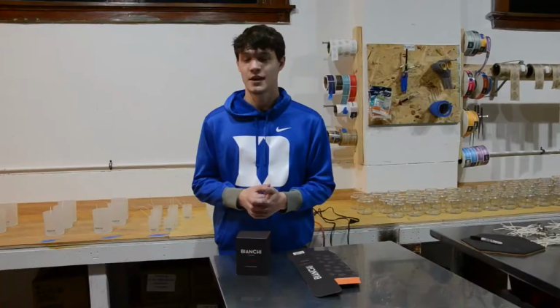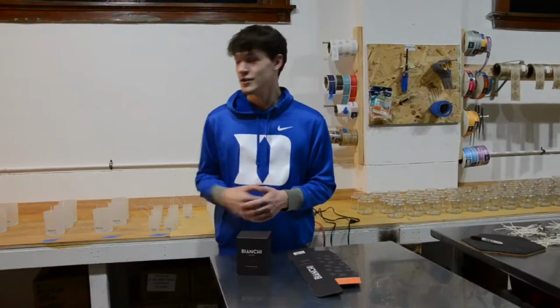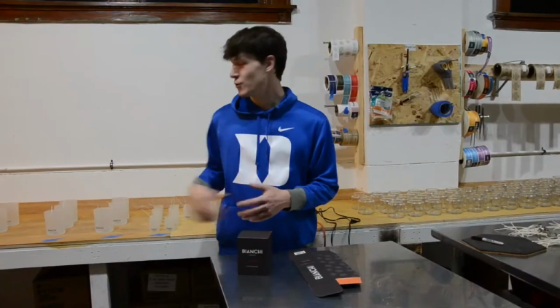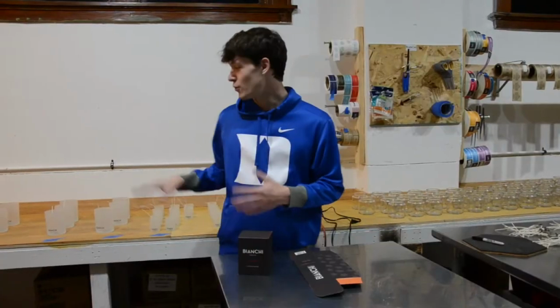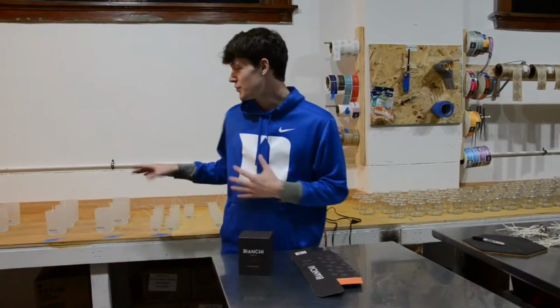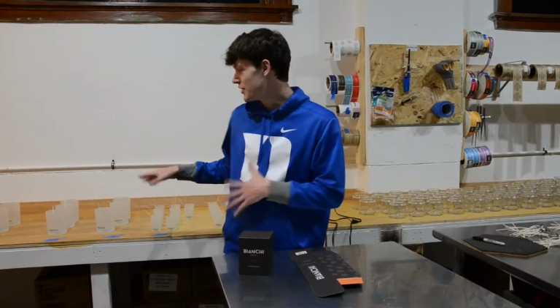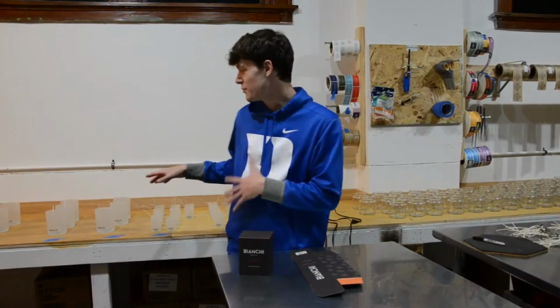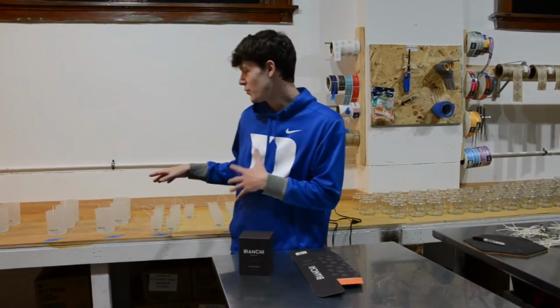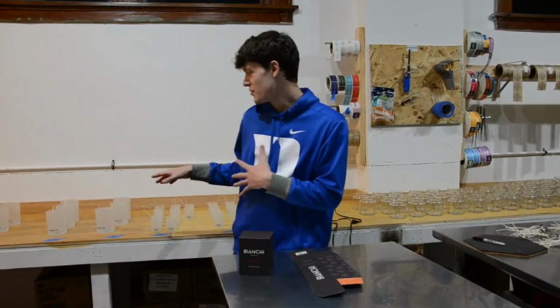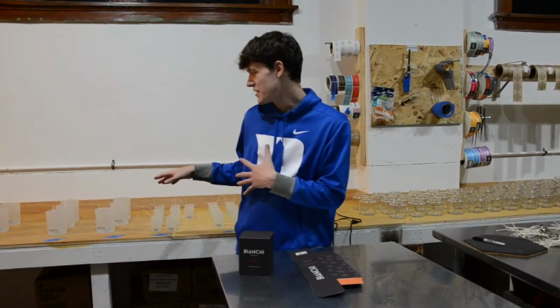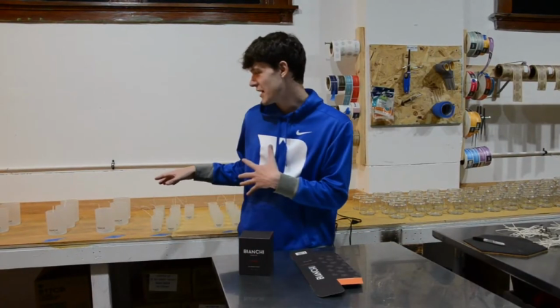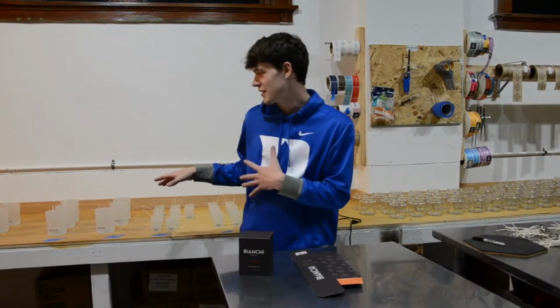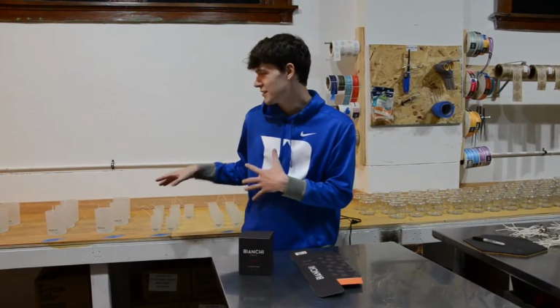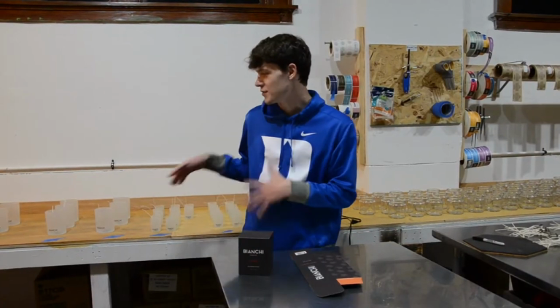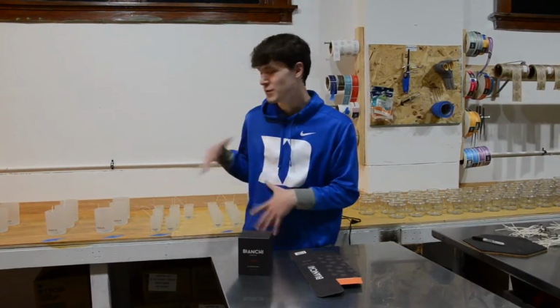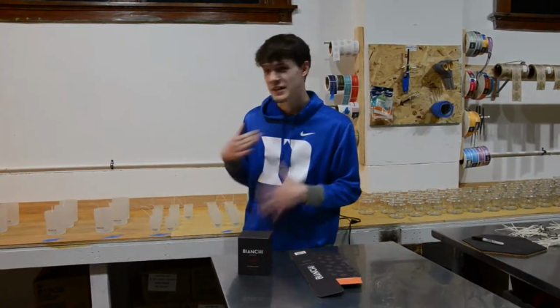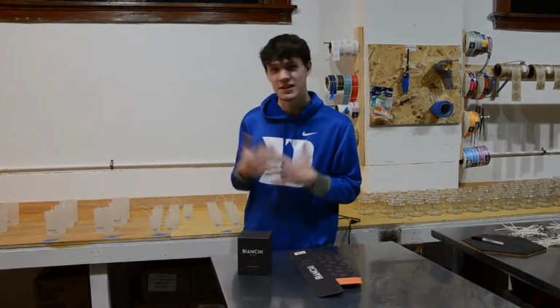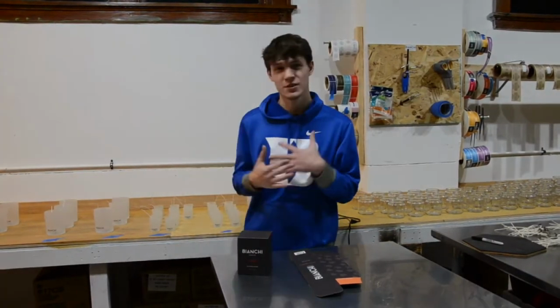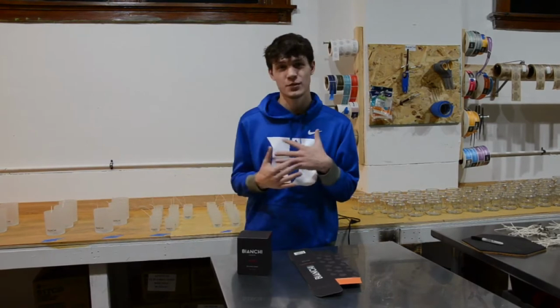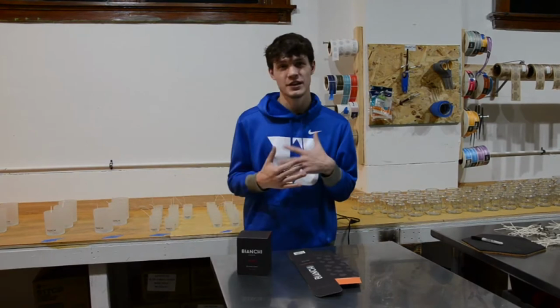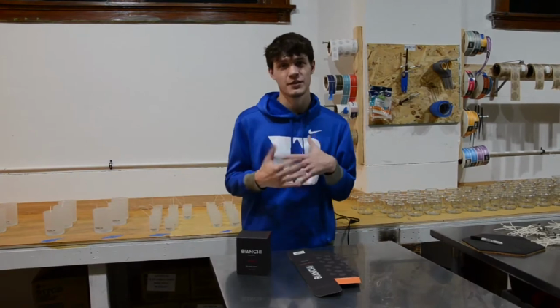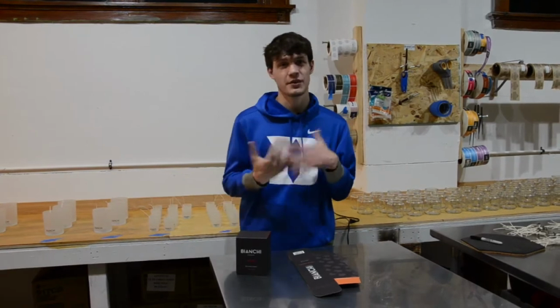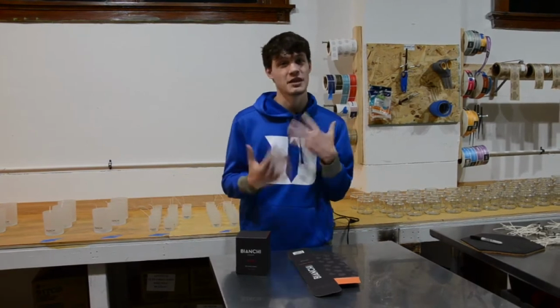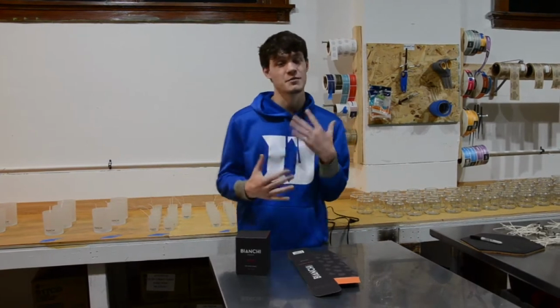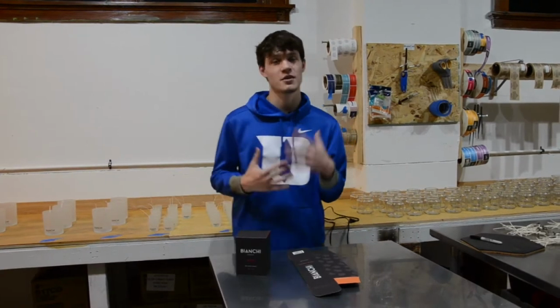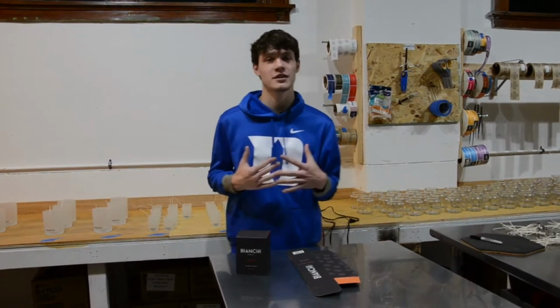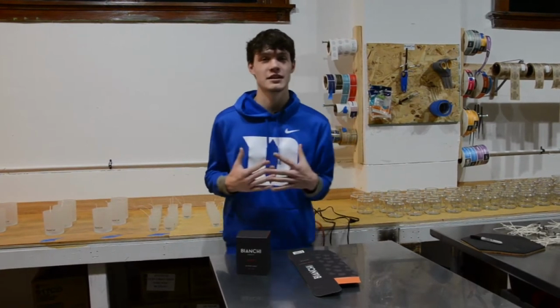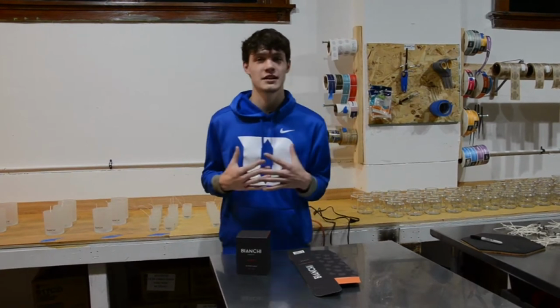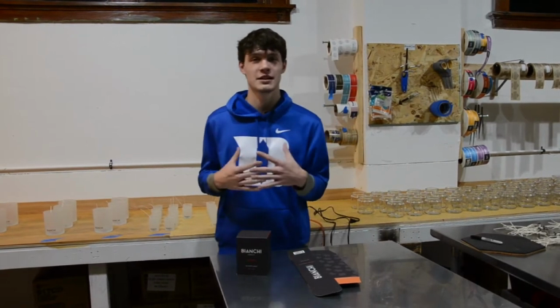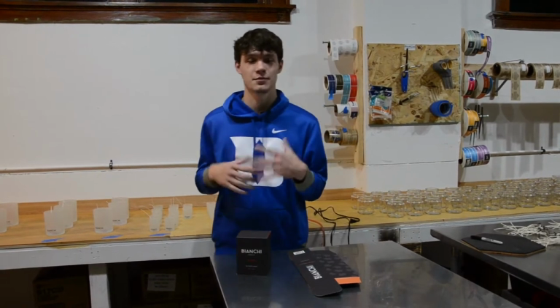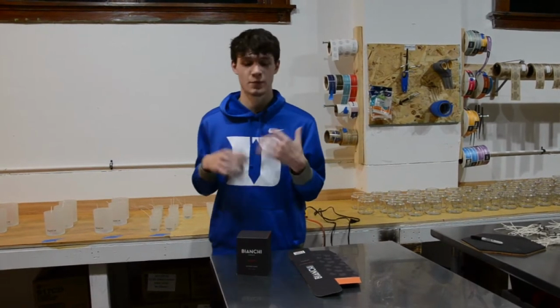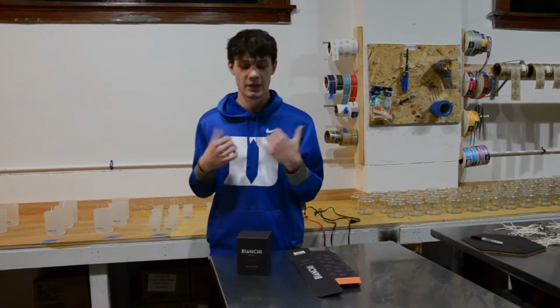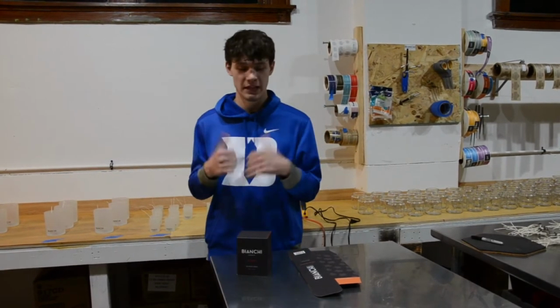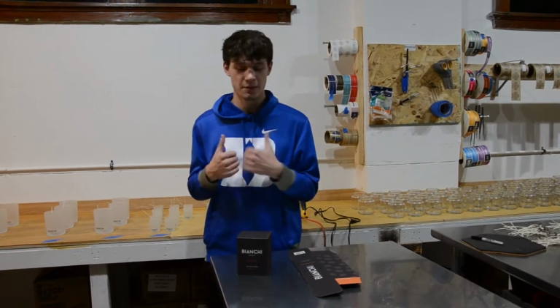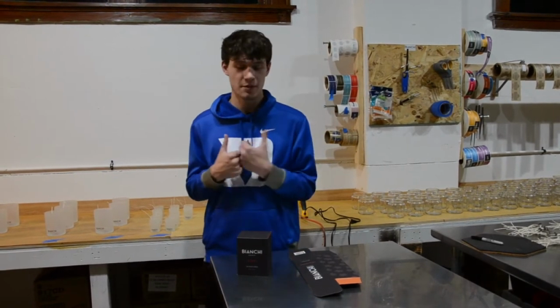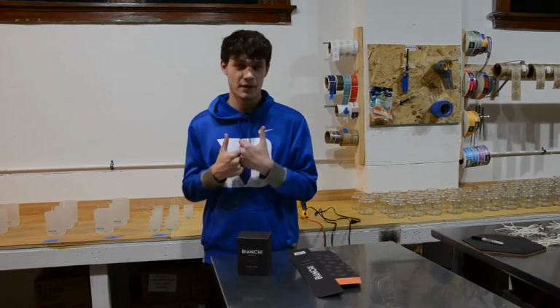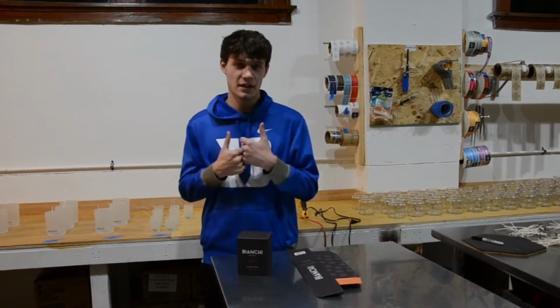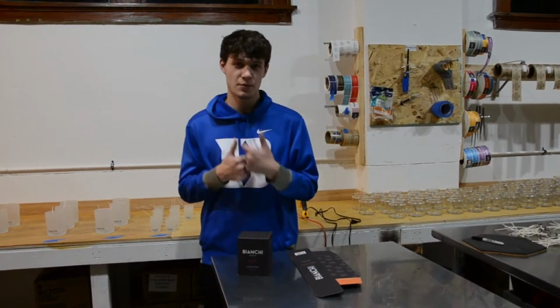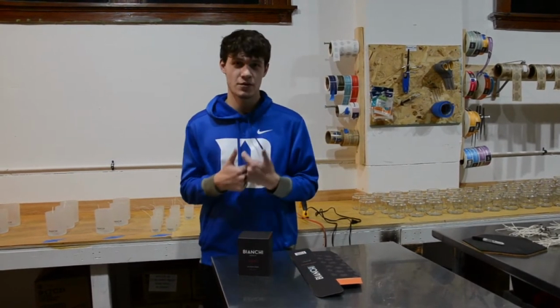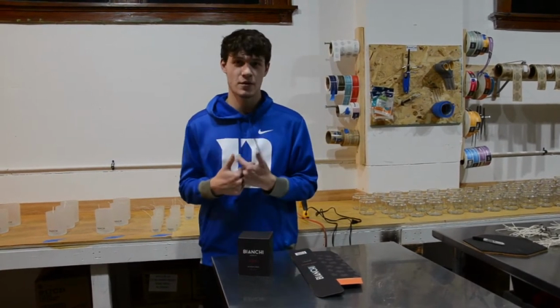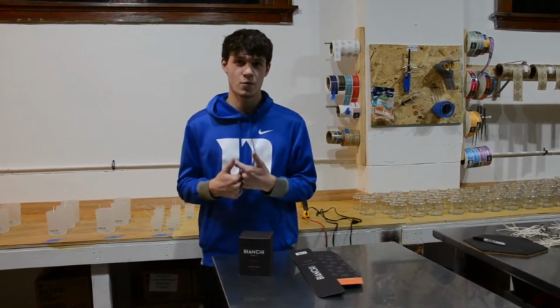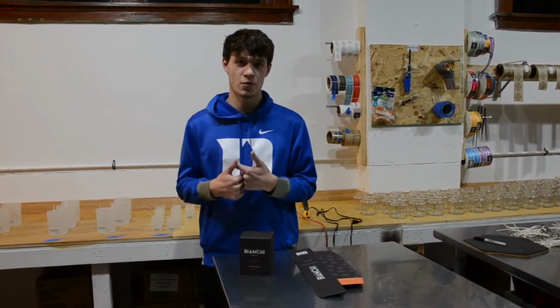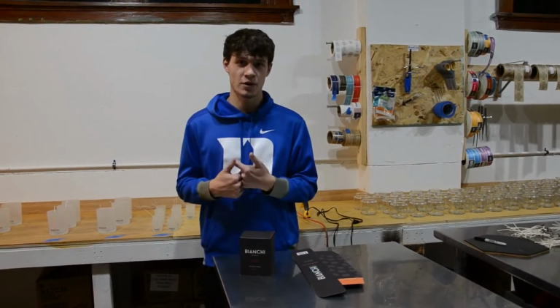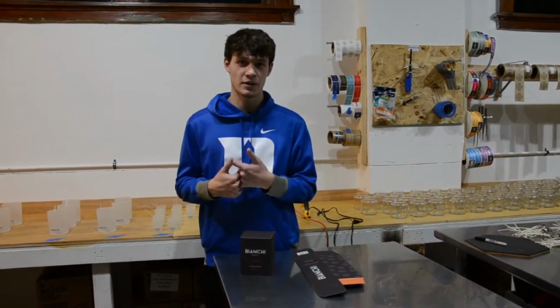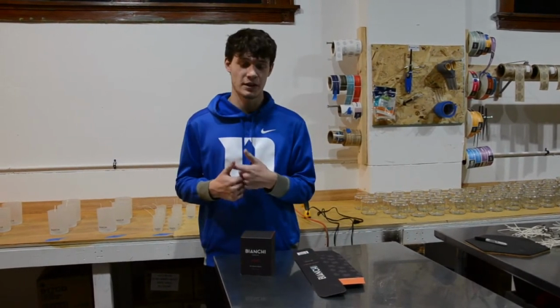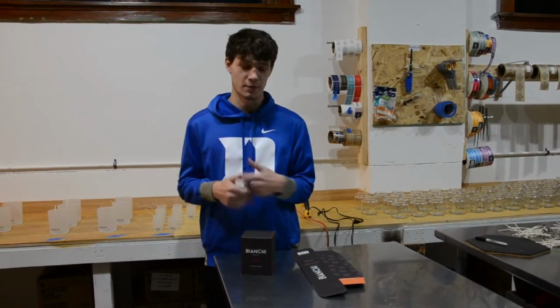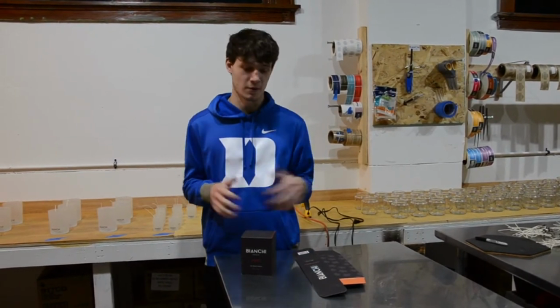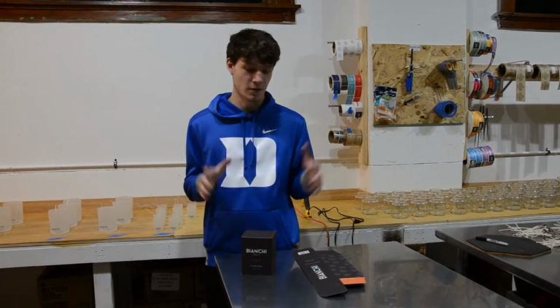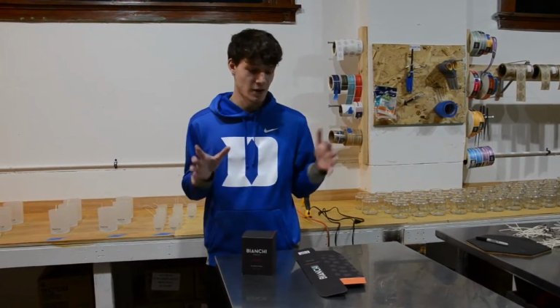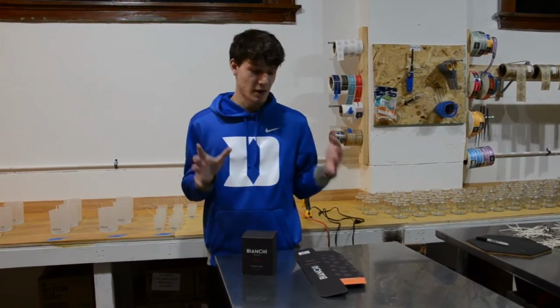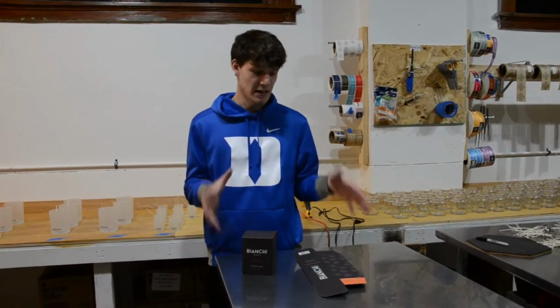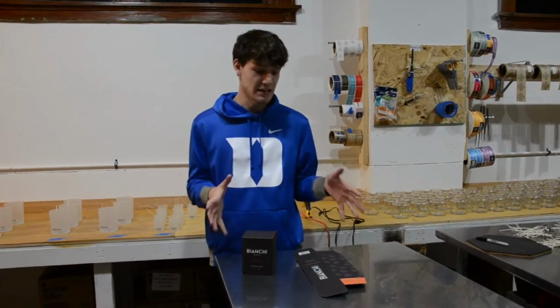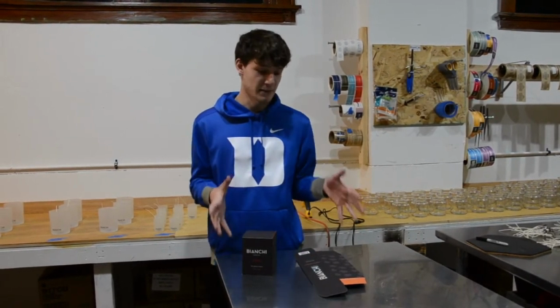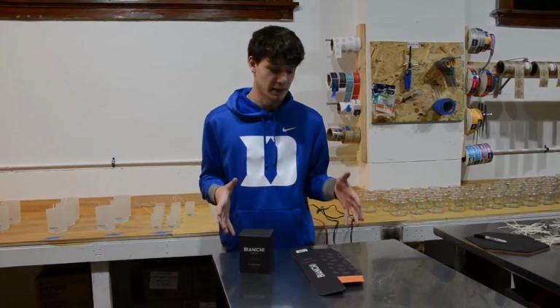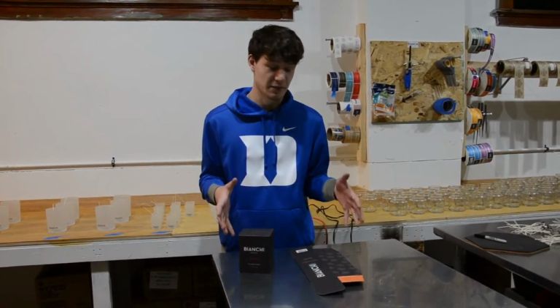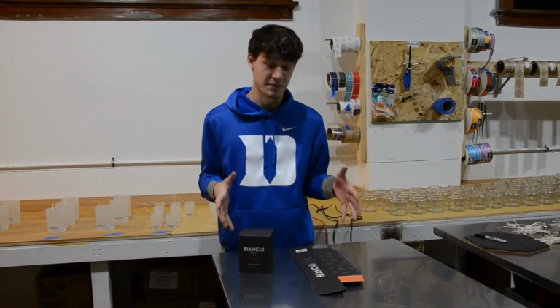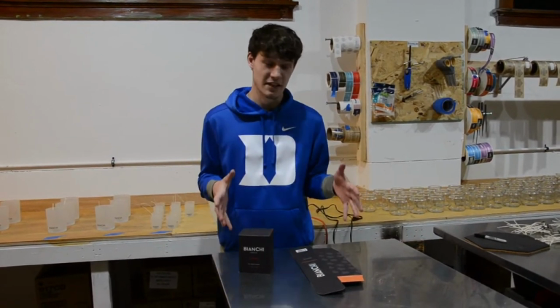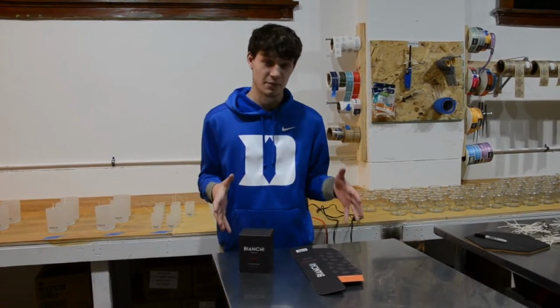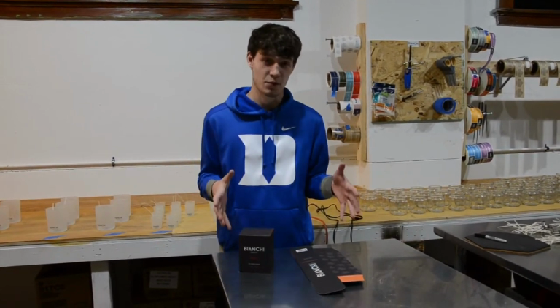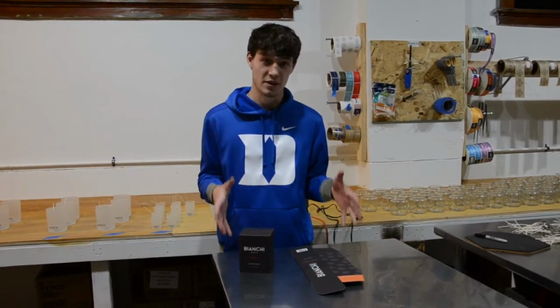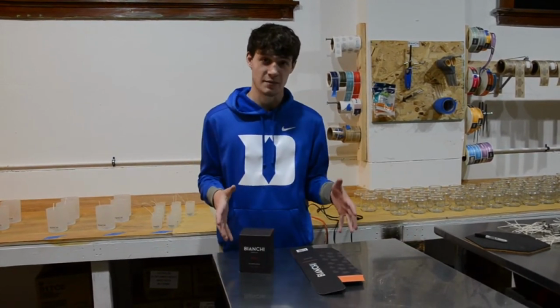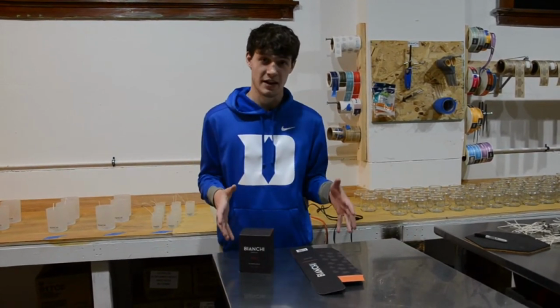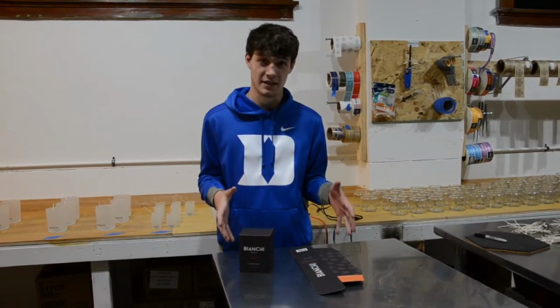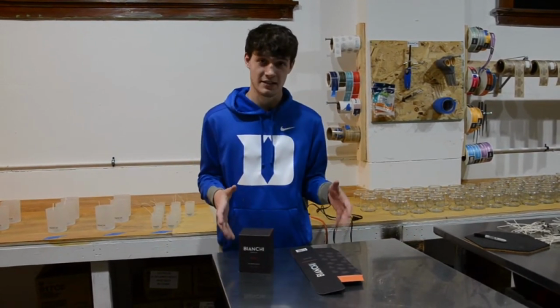When we're done pouring the candles, we cut the wick, we get them all cleaned up, we label the bottom with our warning label, and then we get them set up with the boxes.